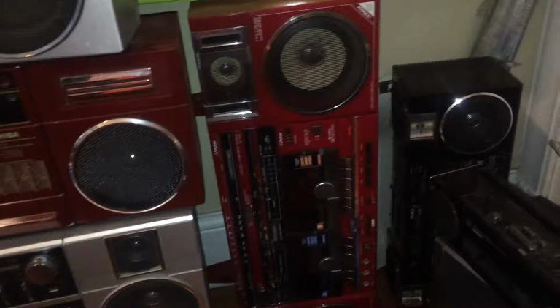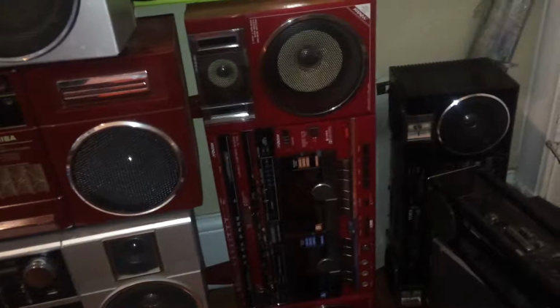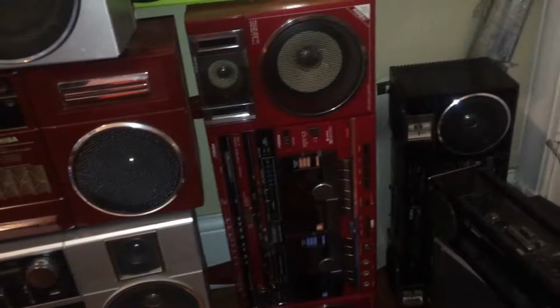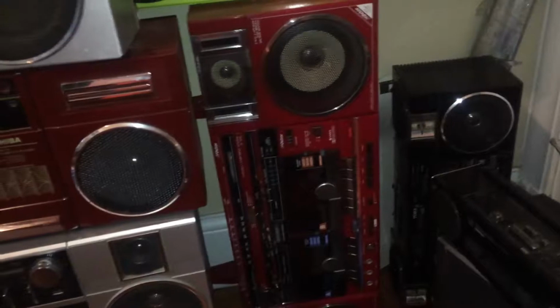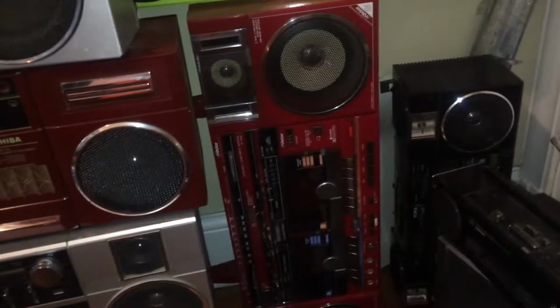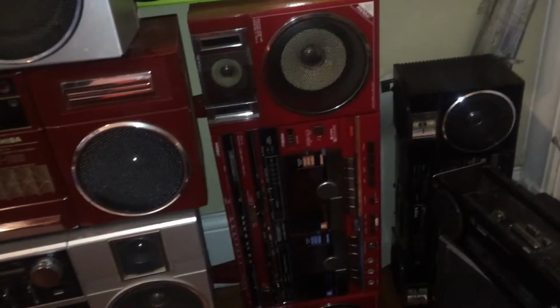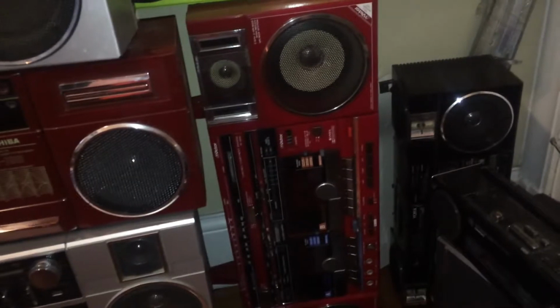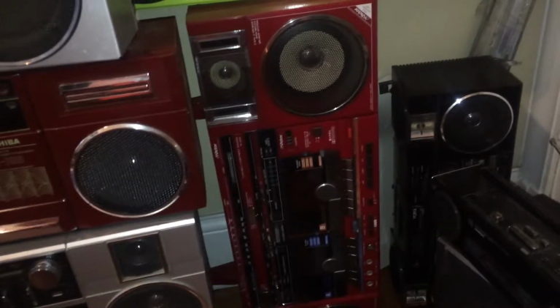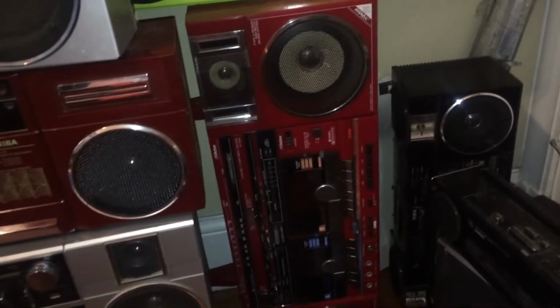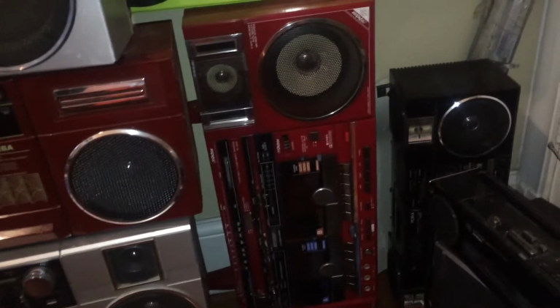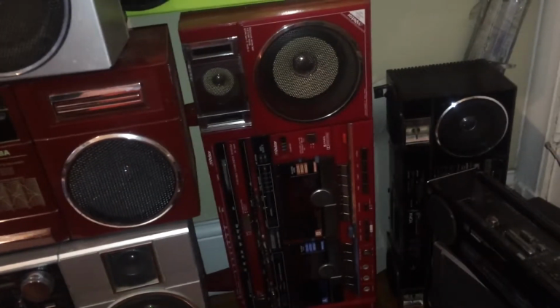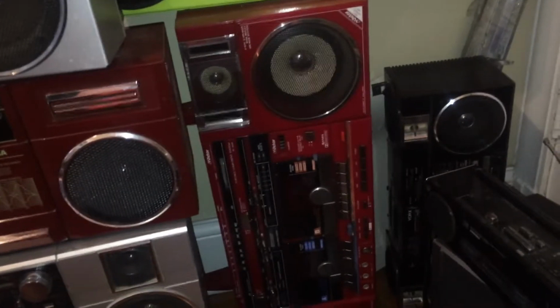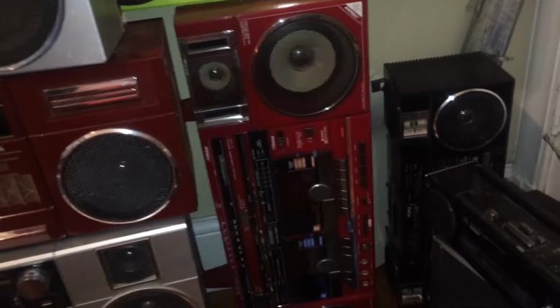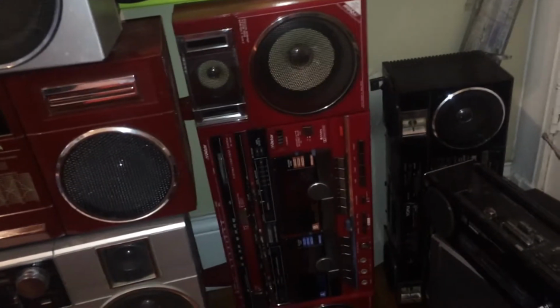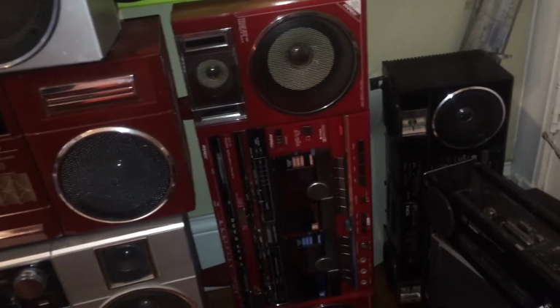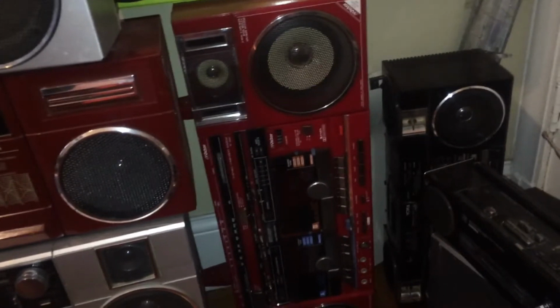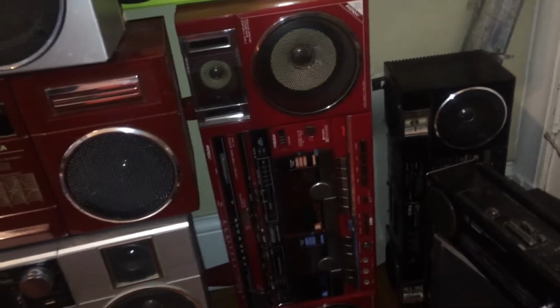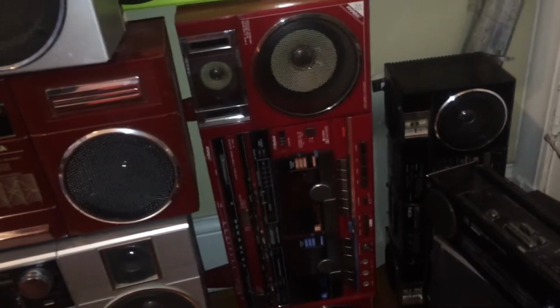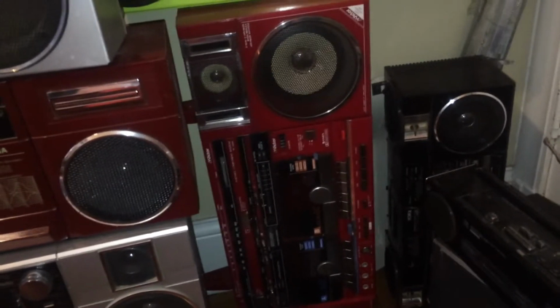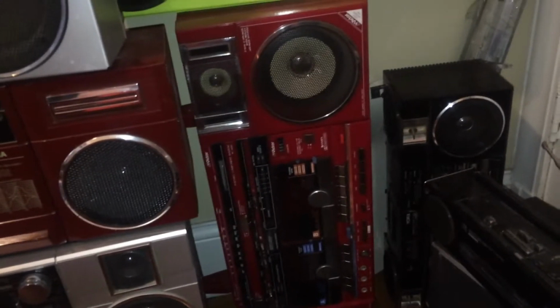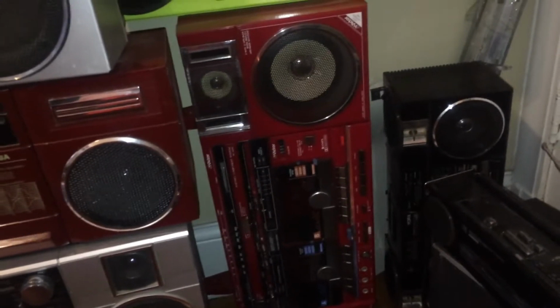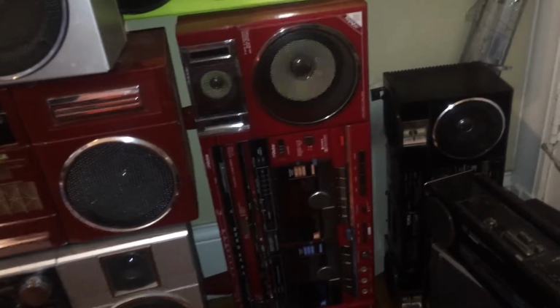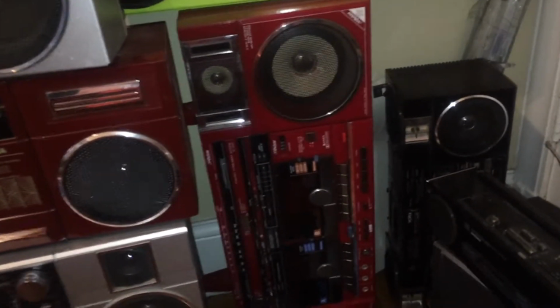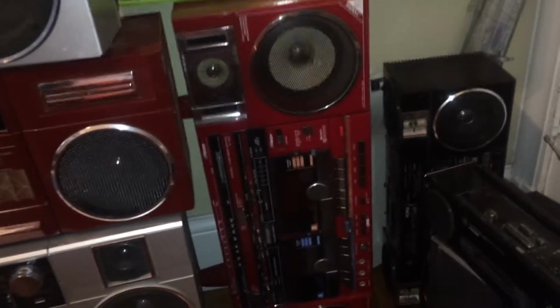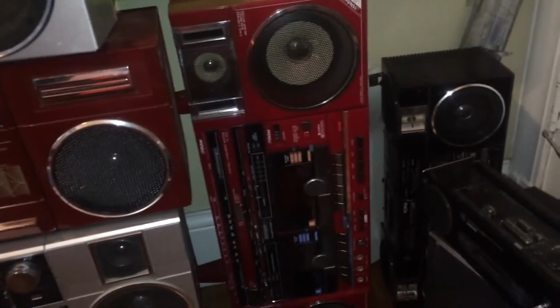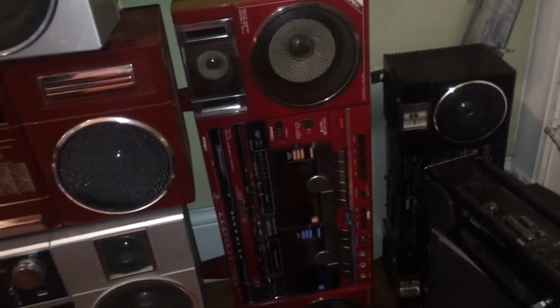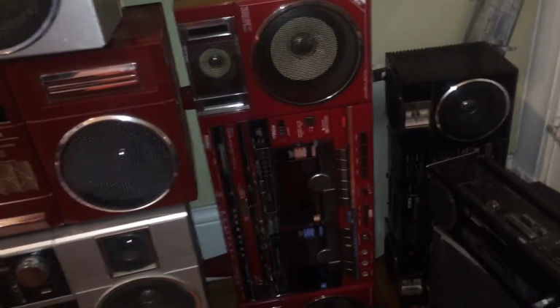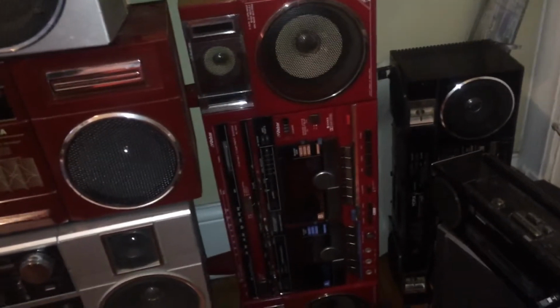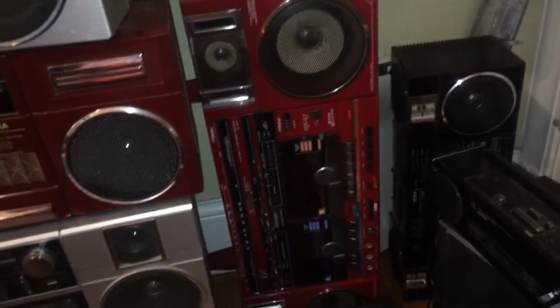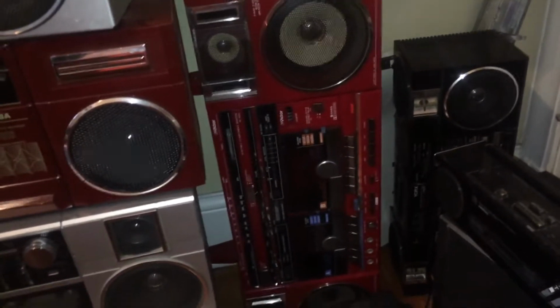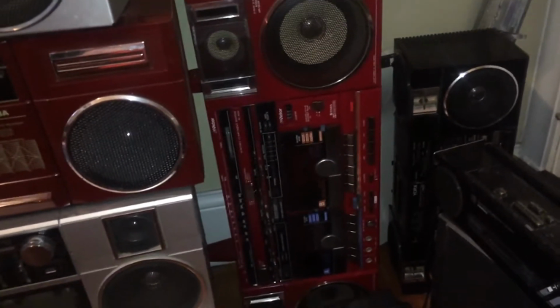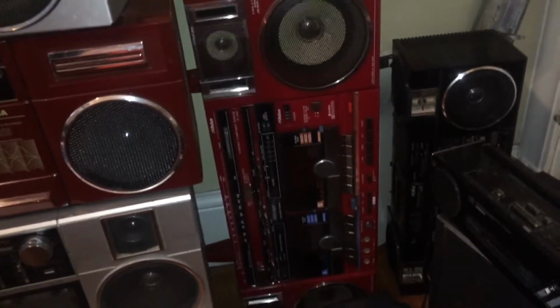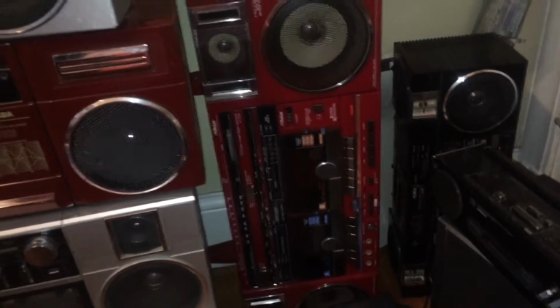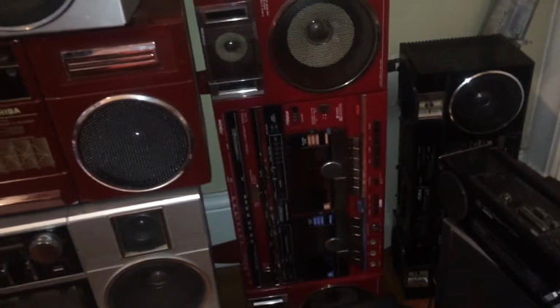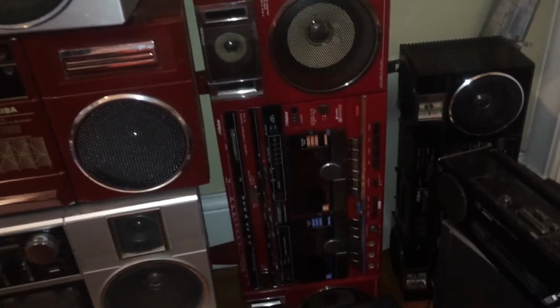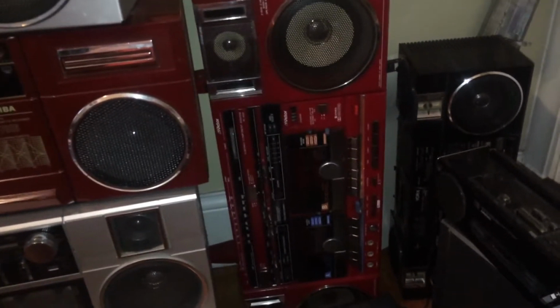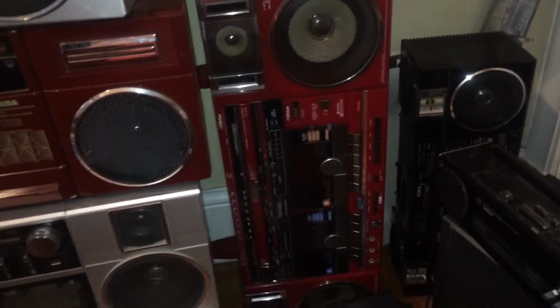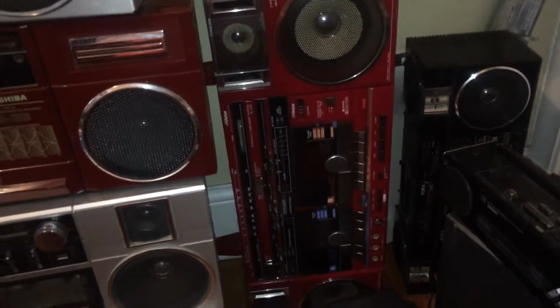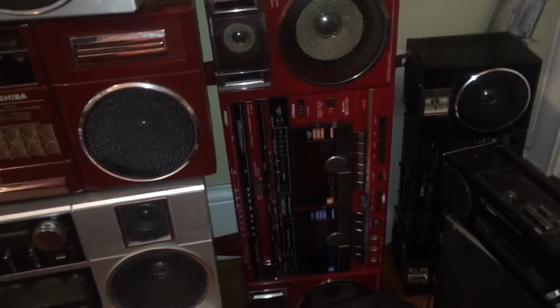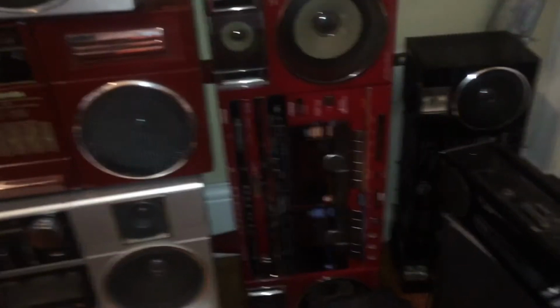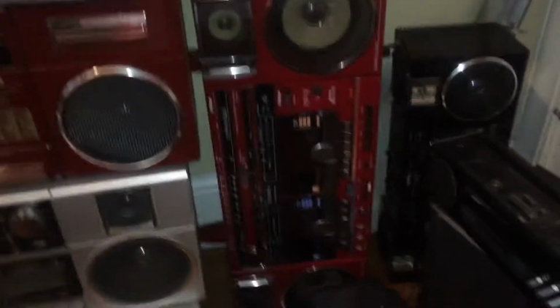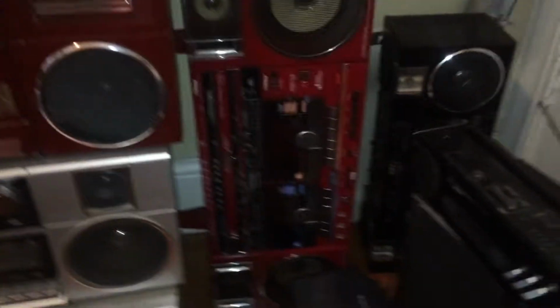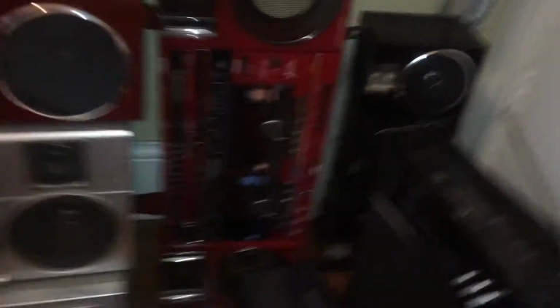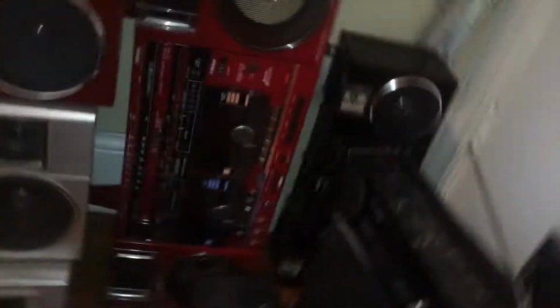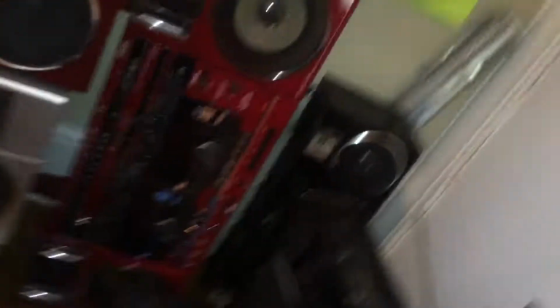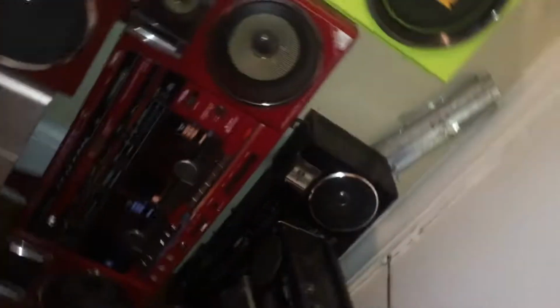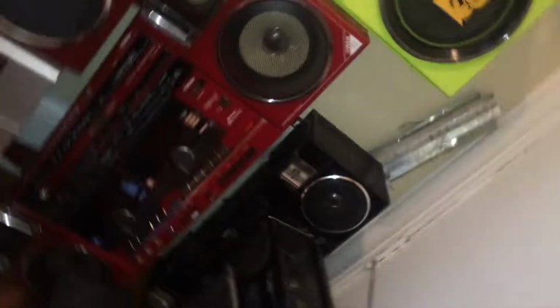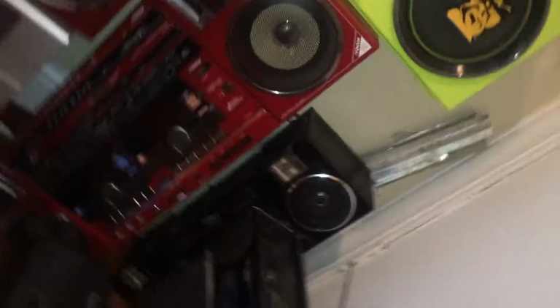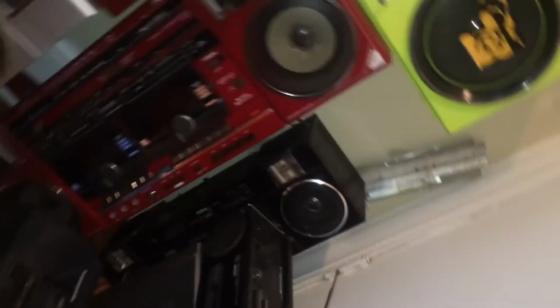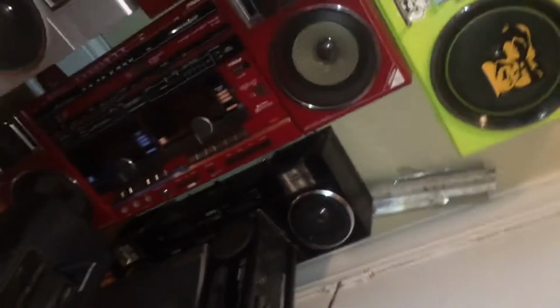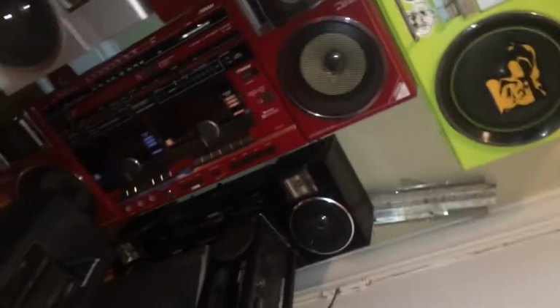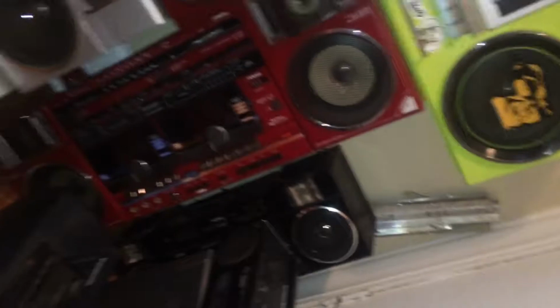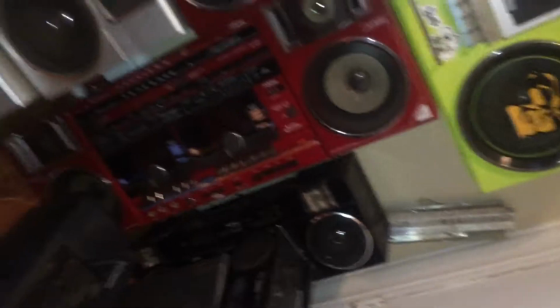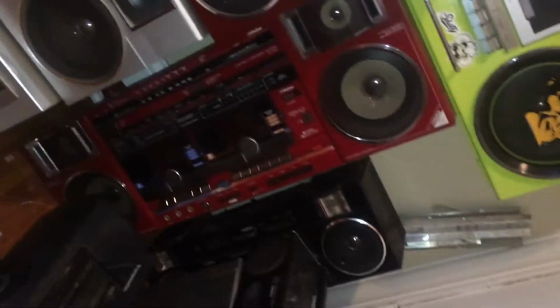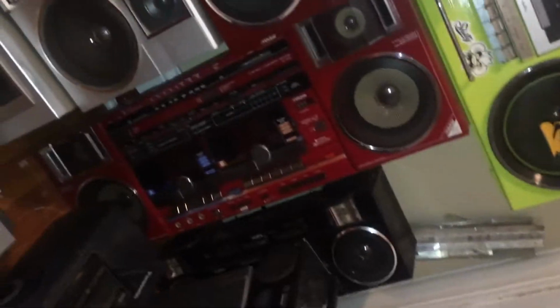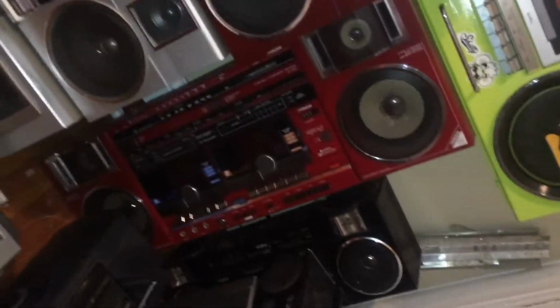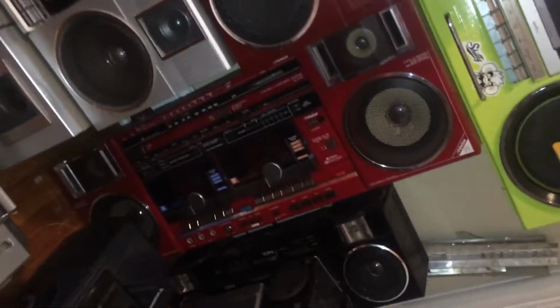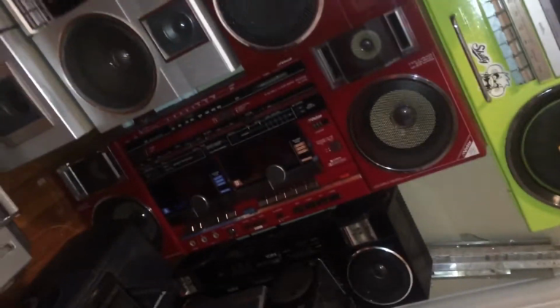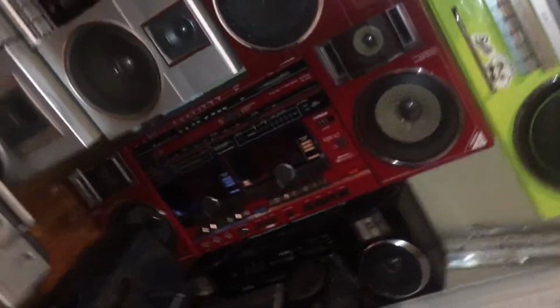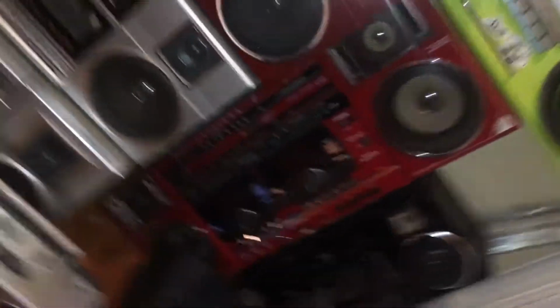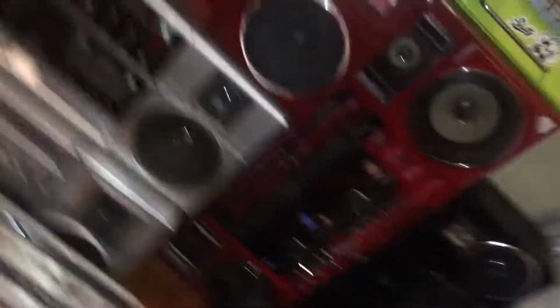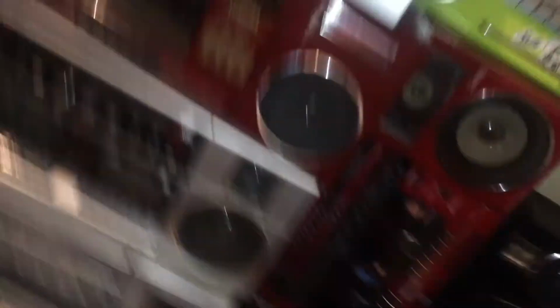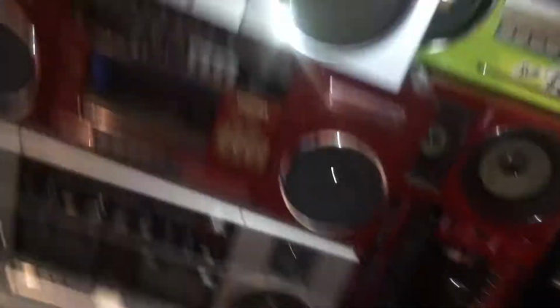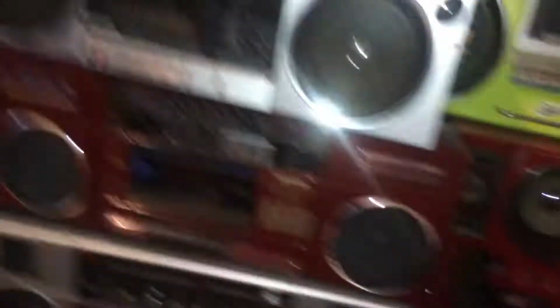Alright, JVC 200 — paid 200 bucks, I'll take 100 for it. Completely non-working, dead, but very rare in red.